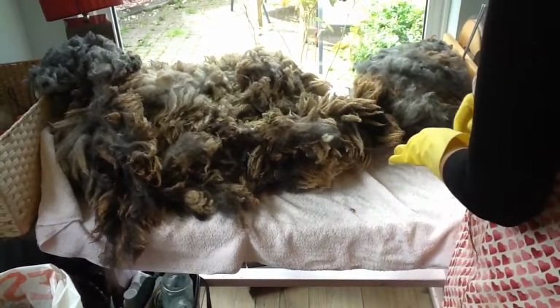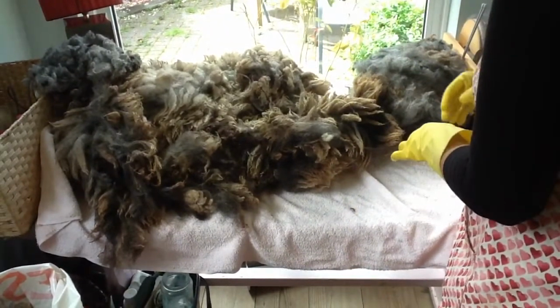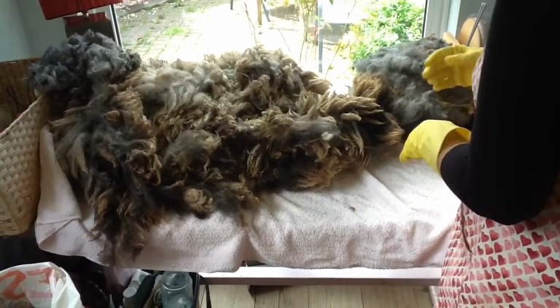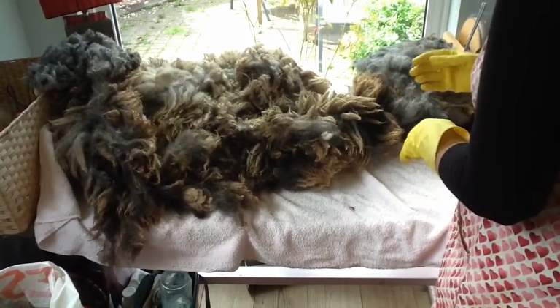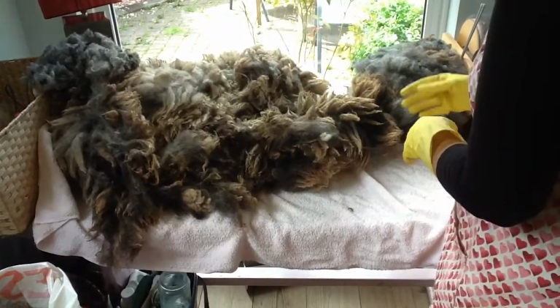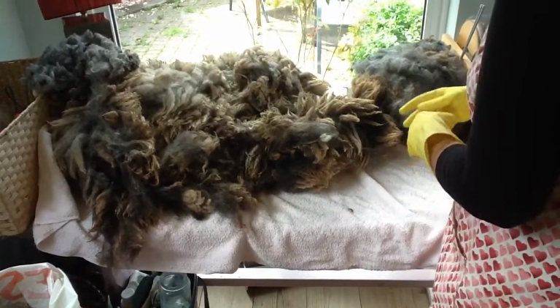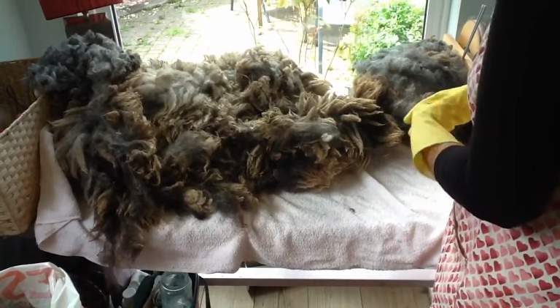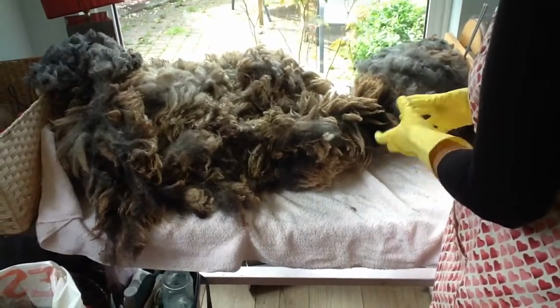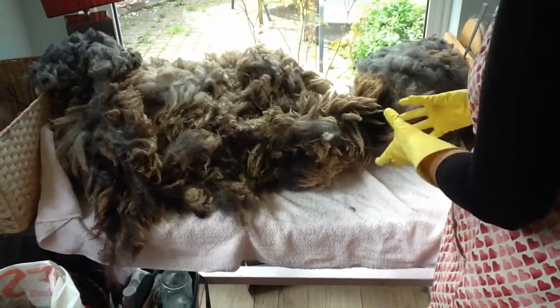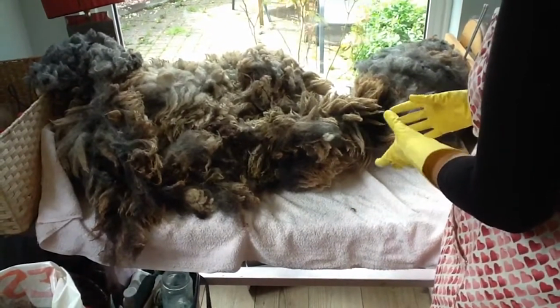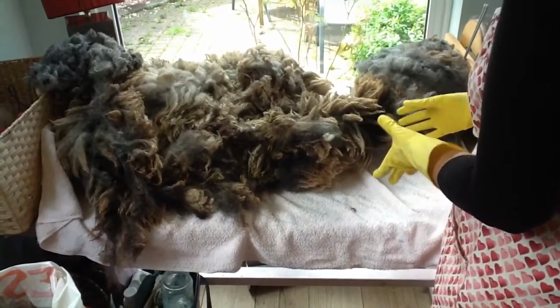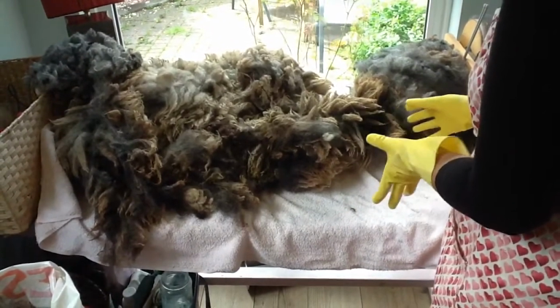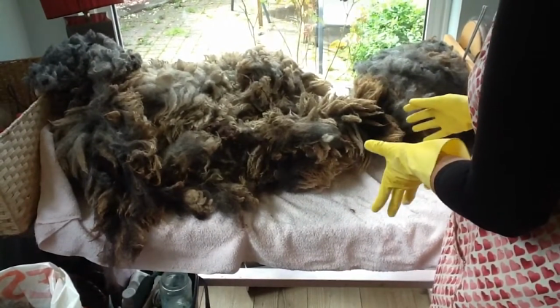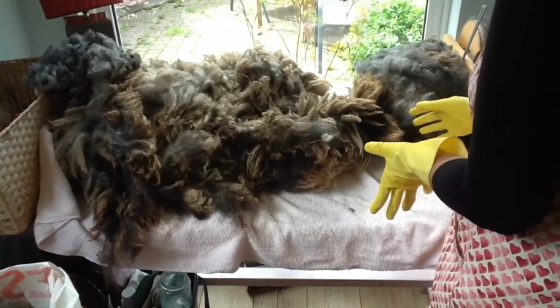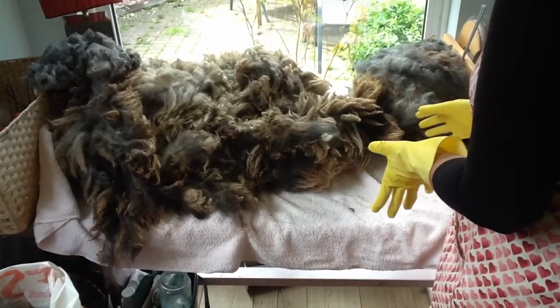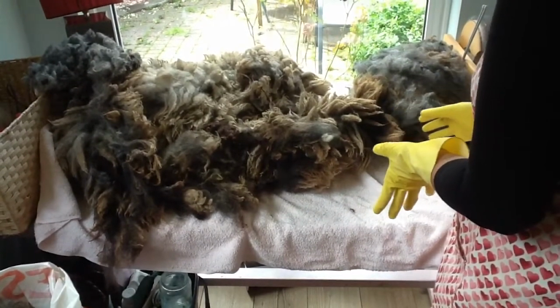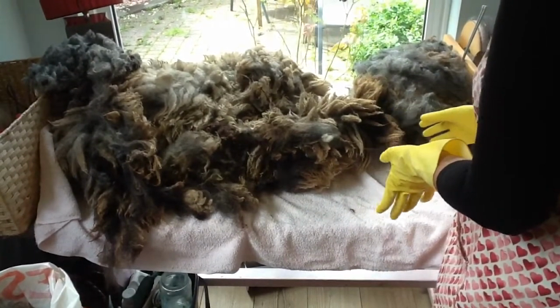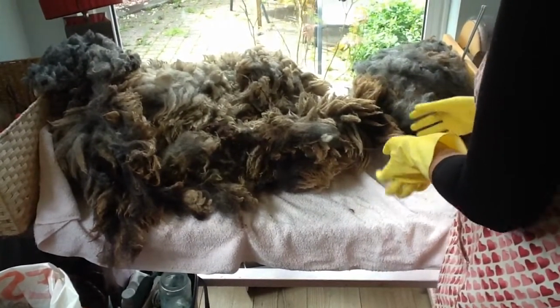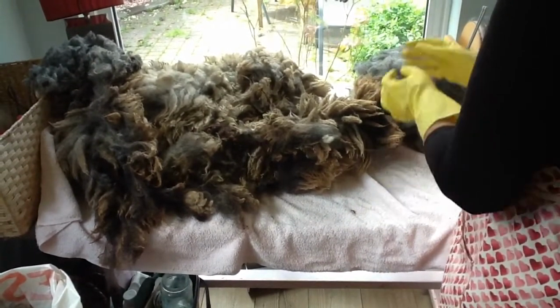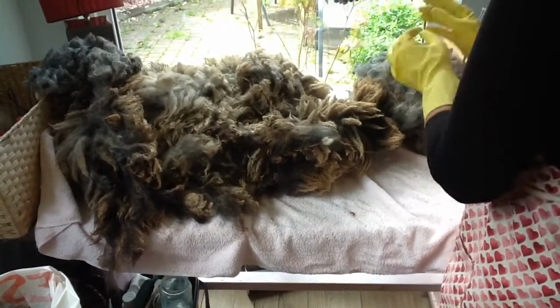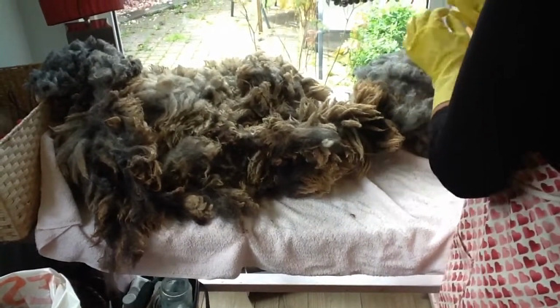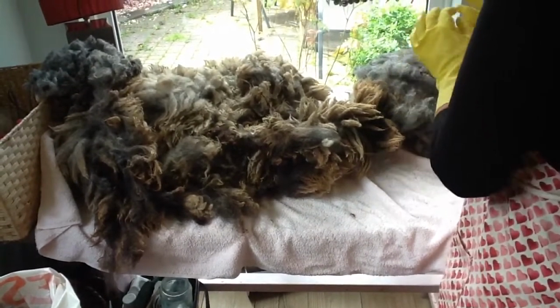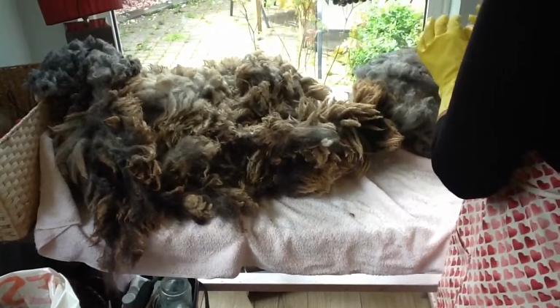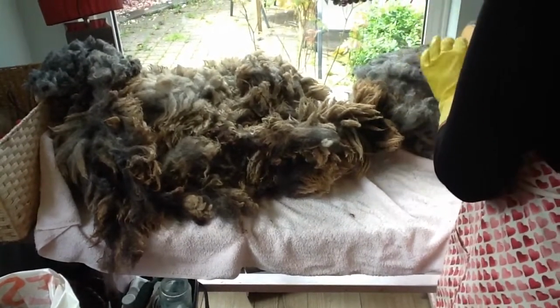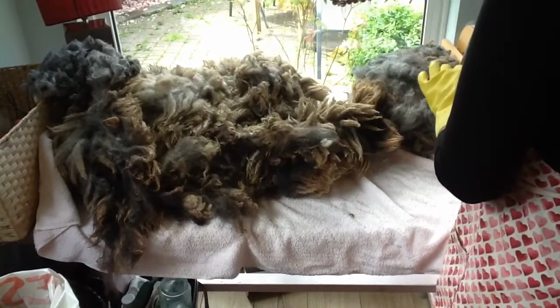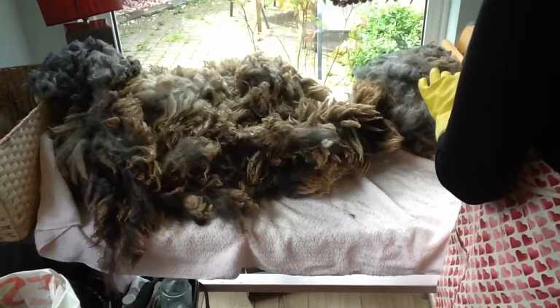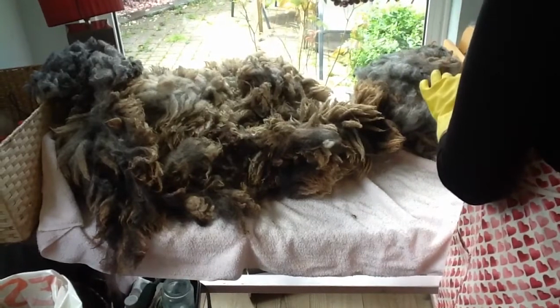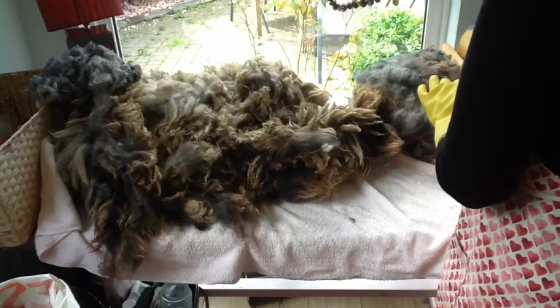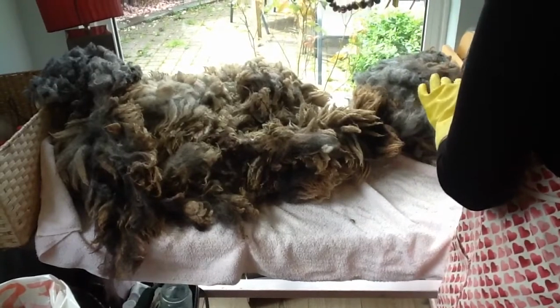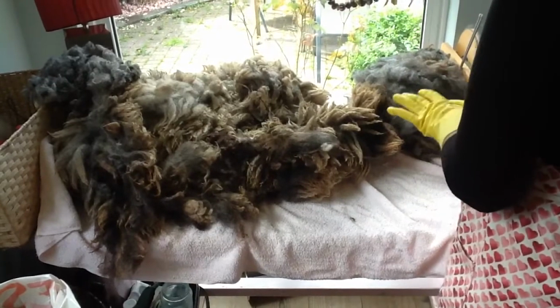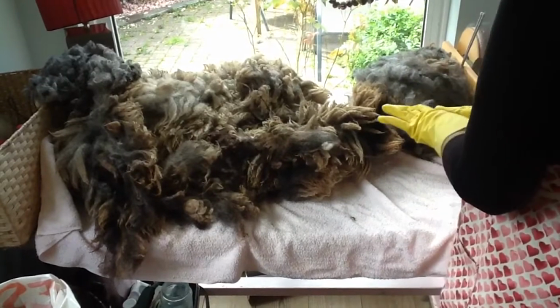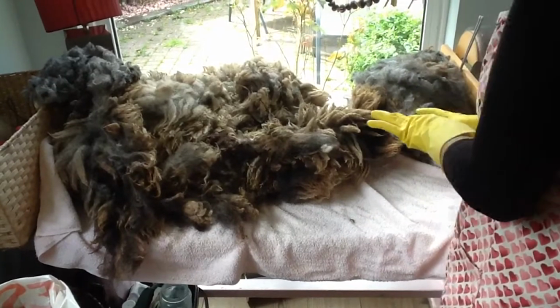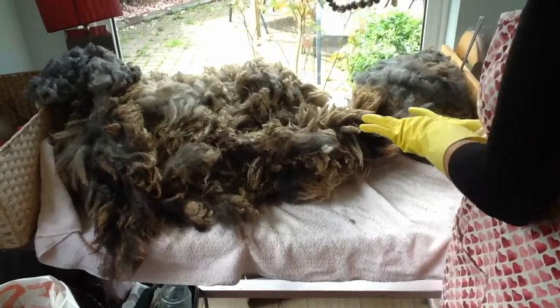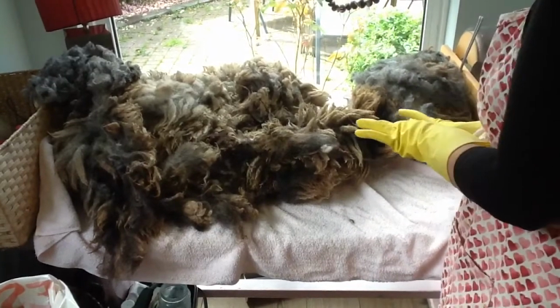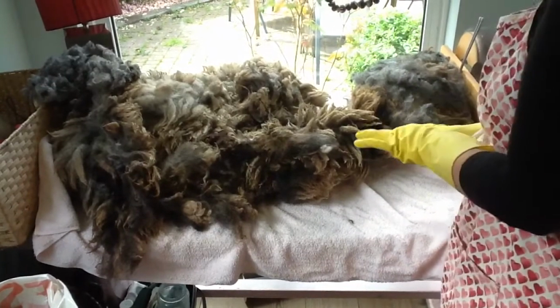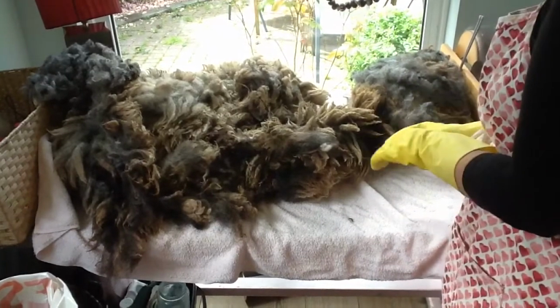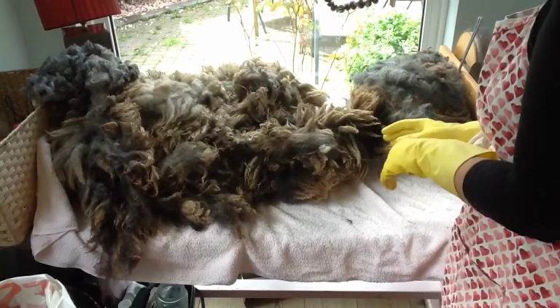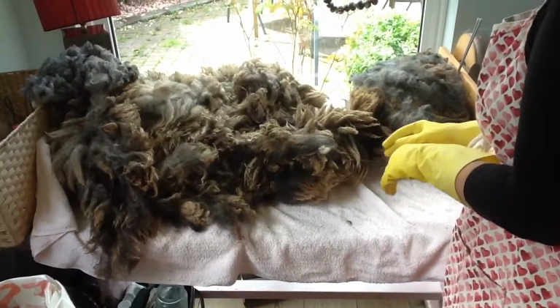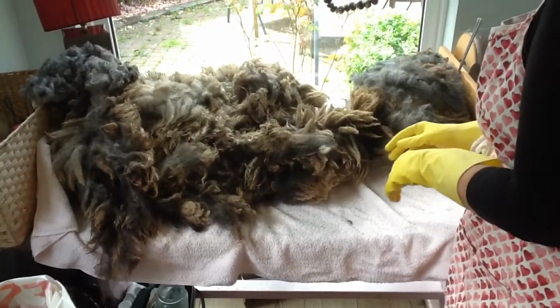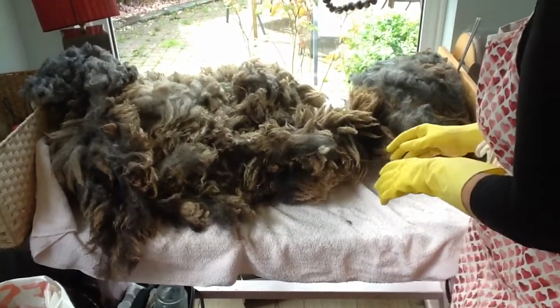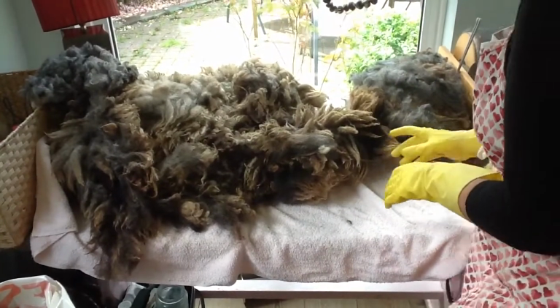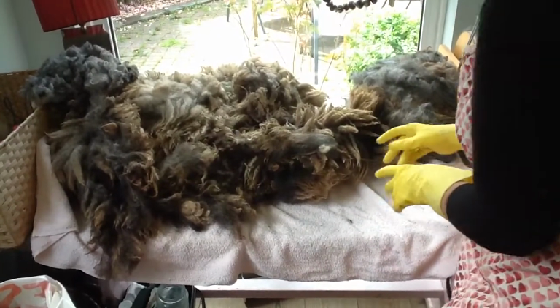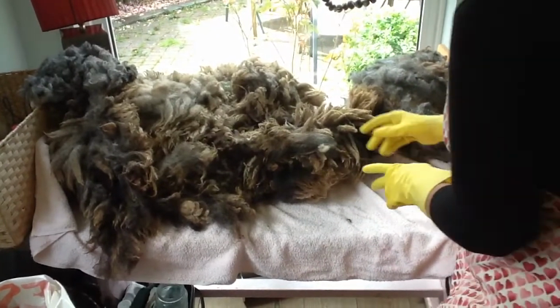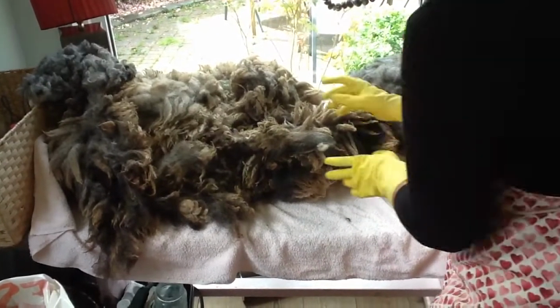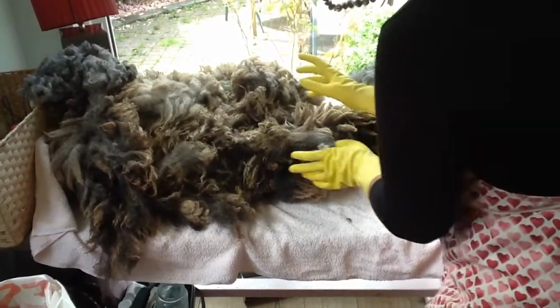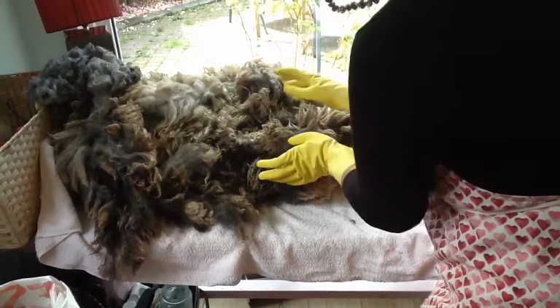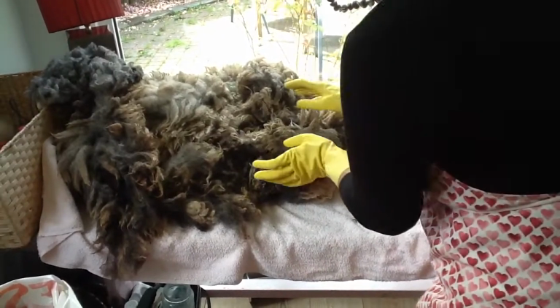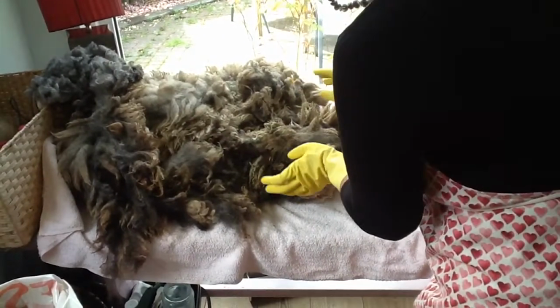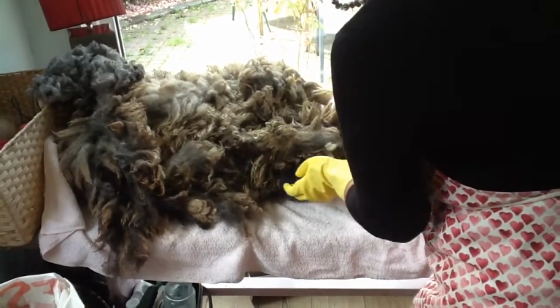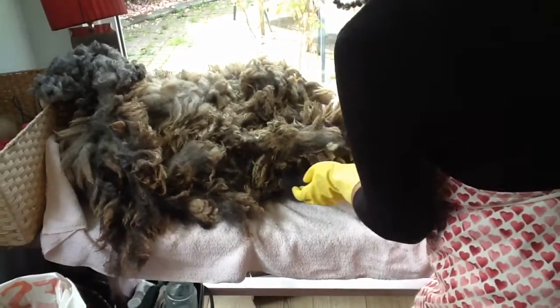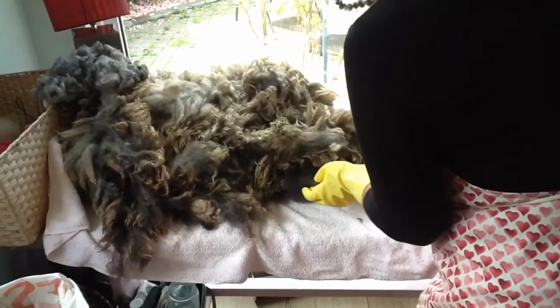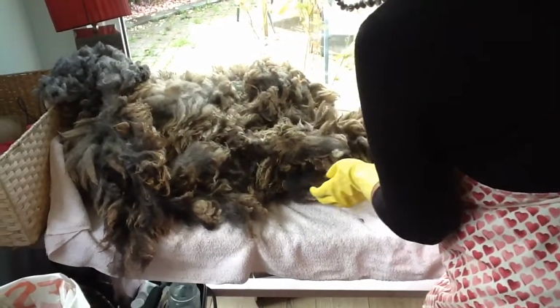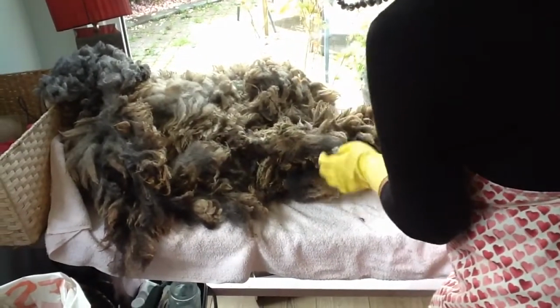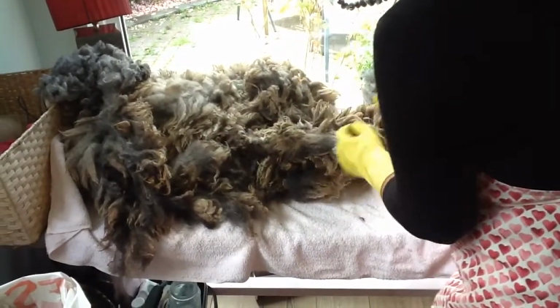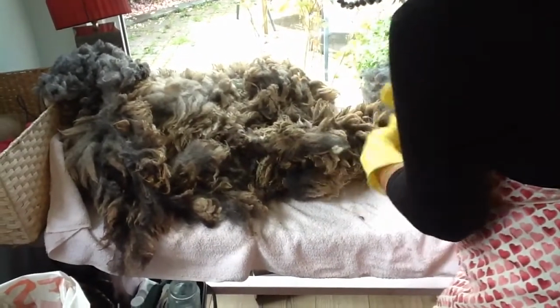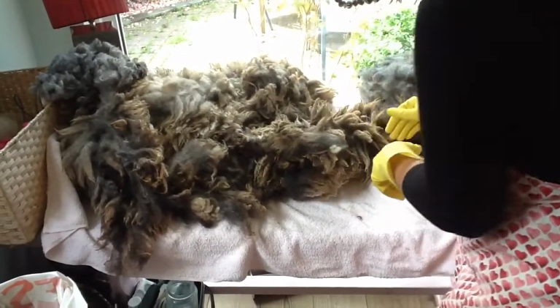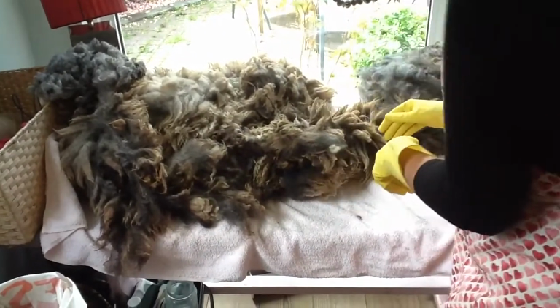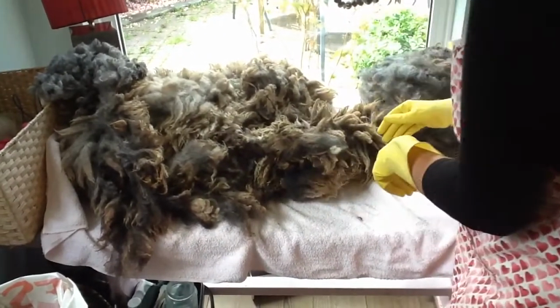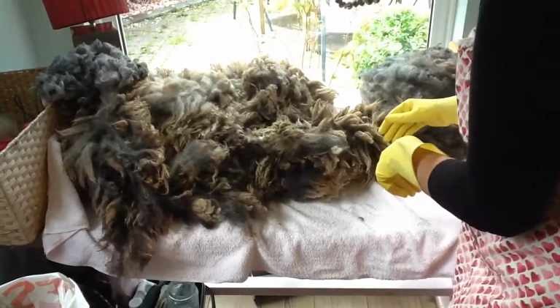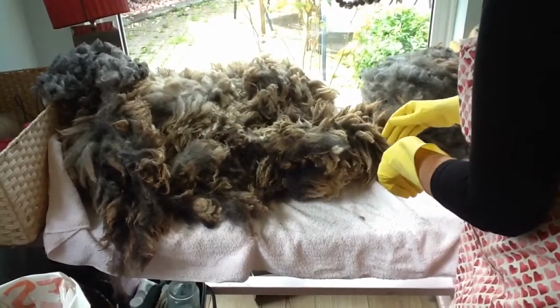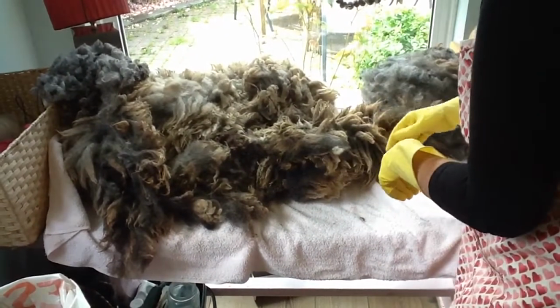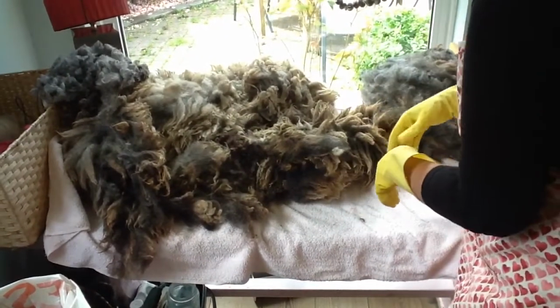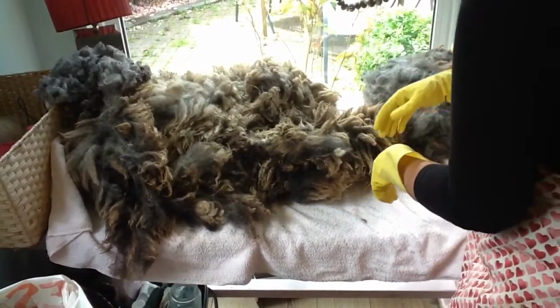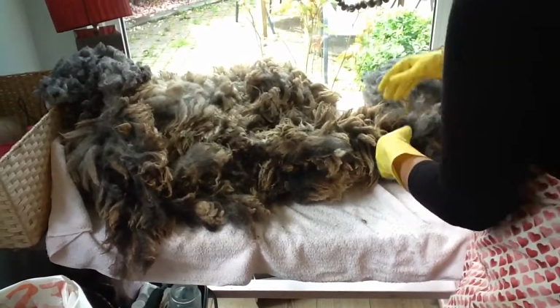So we're going to look at how to sort the fleece and how we're going to scour it — it's called scouring.